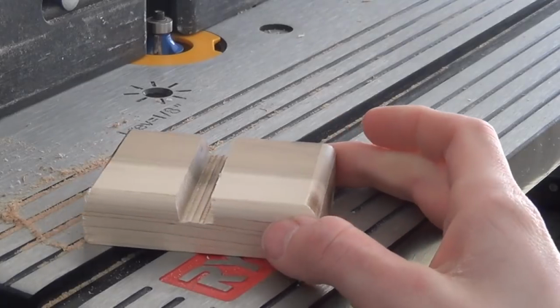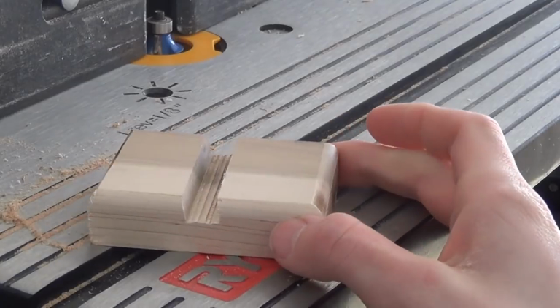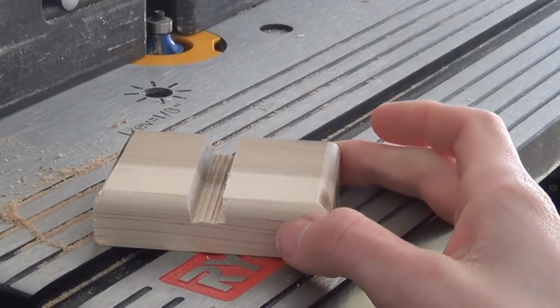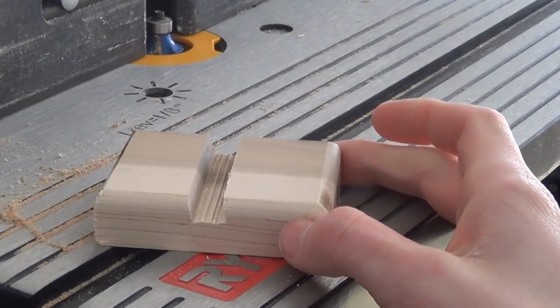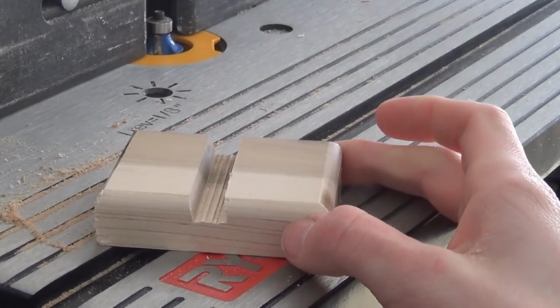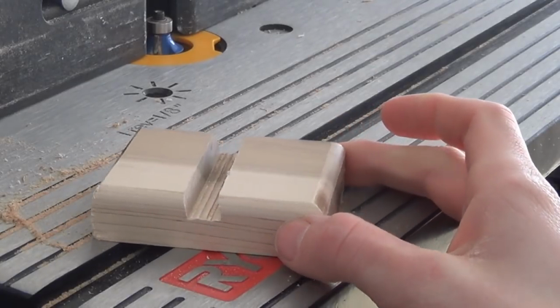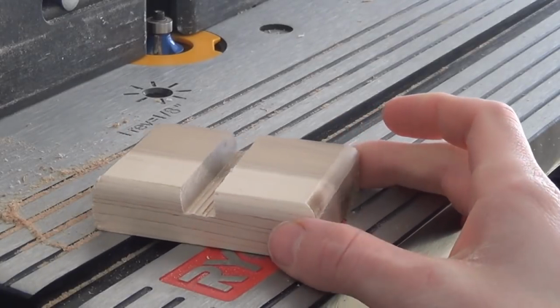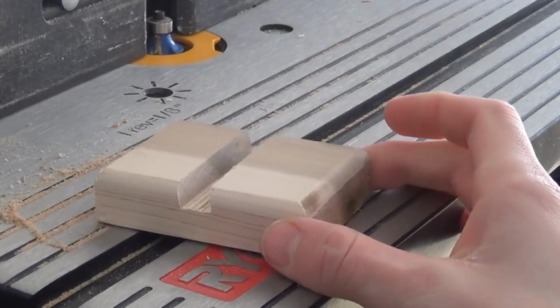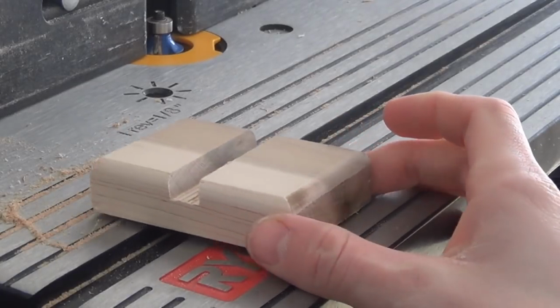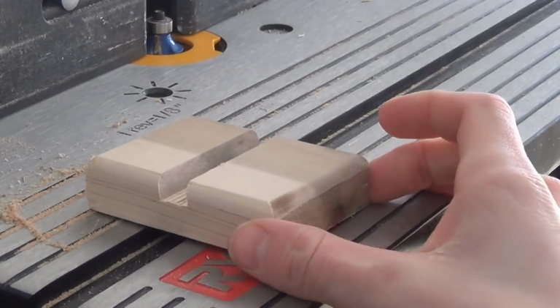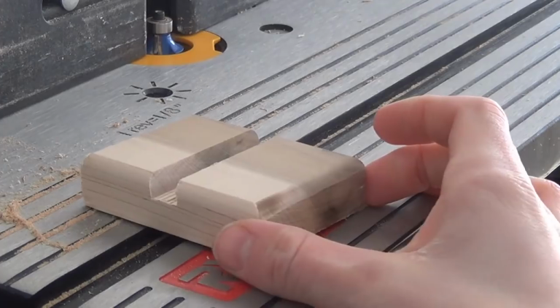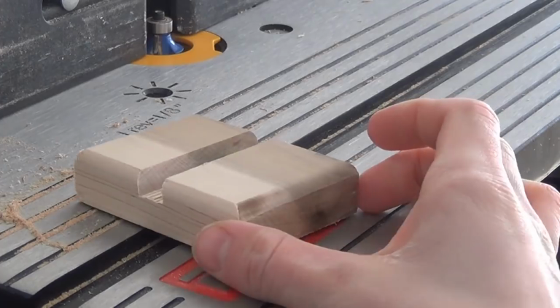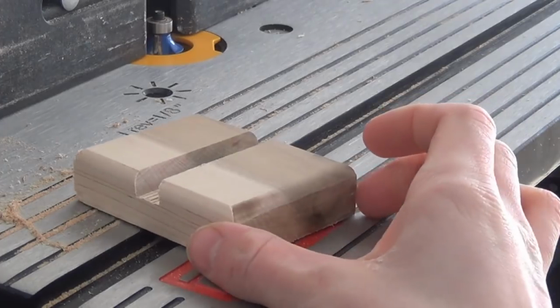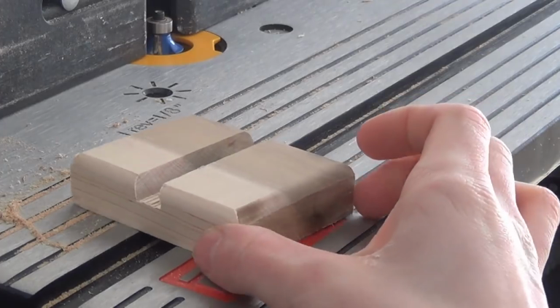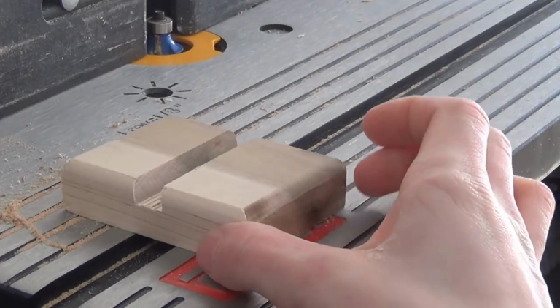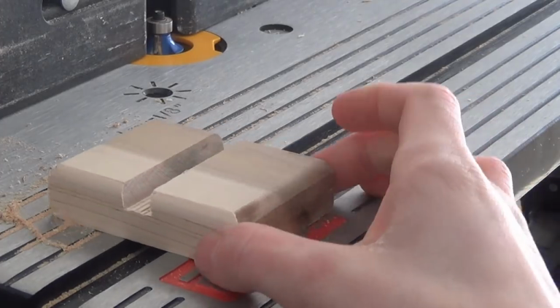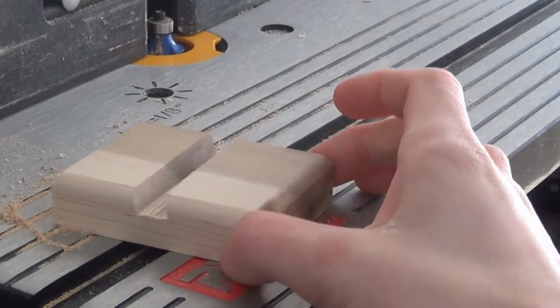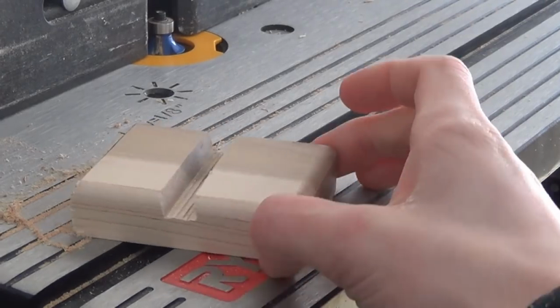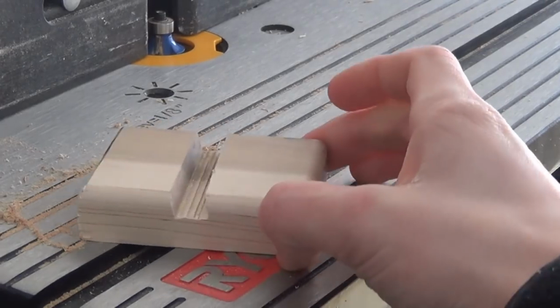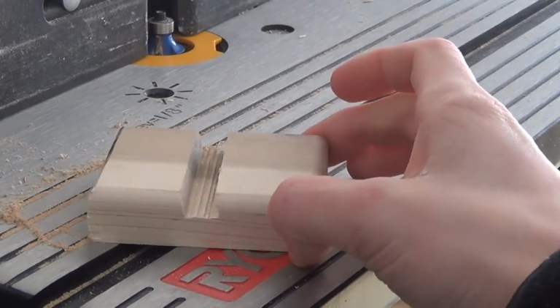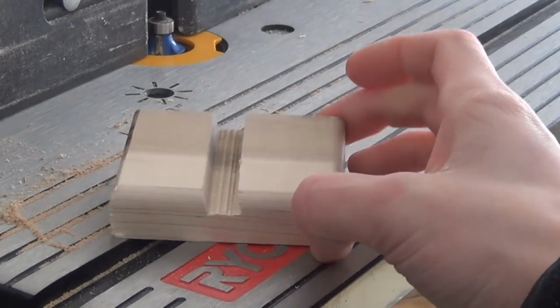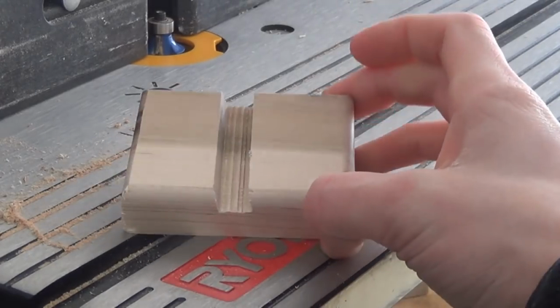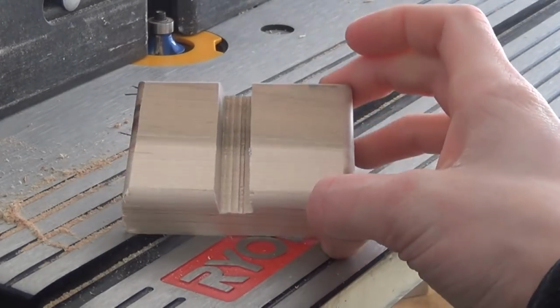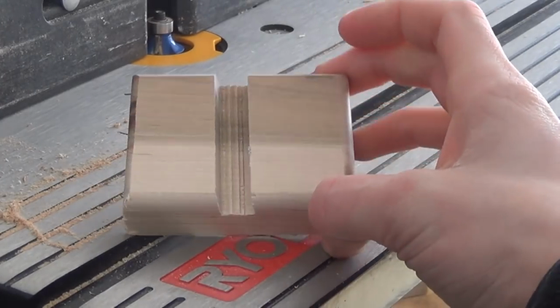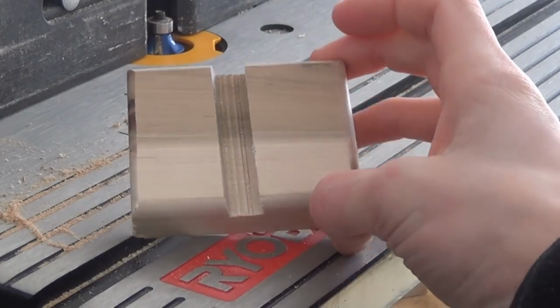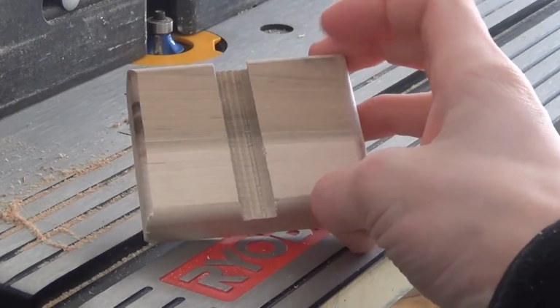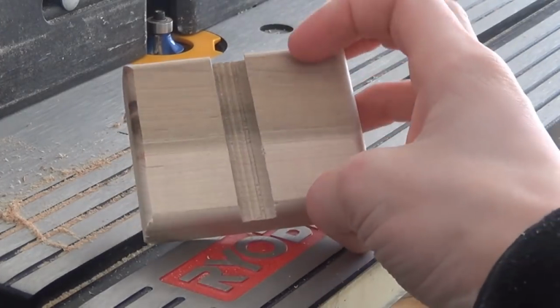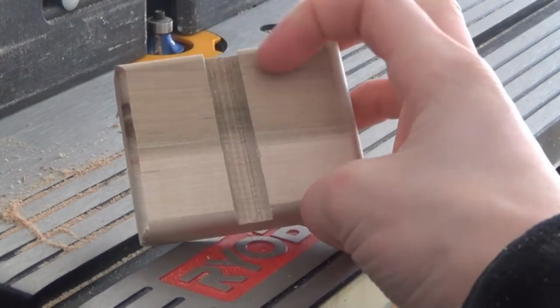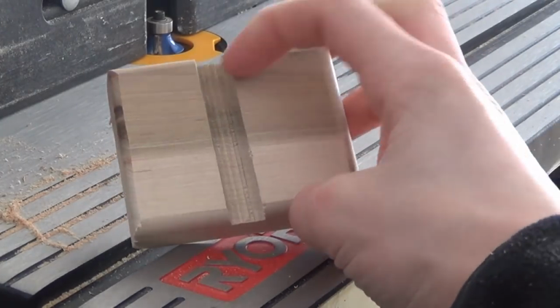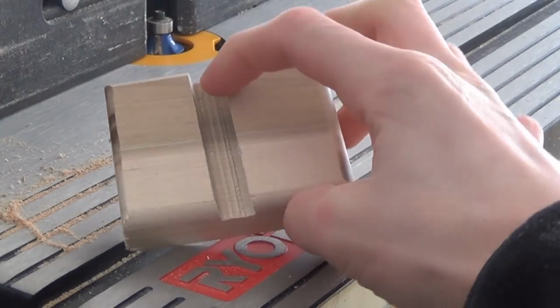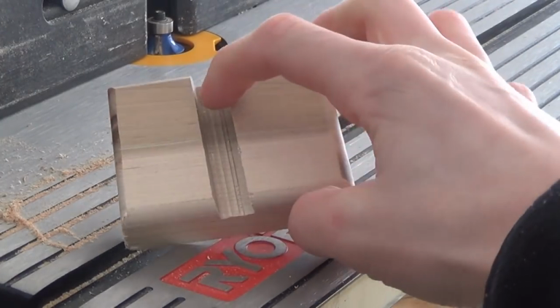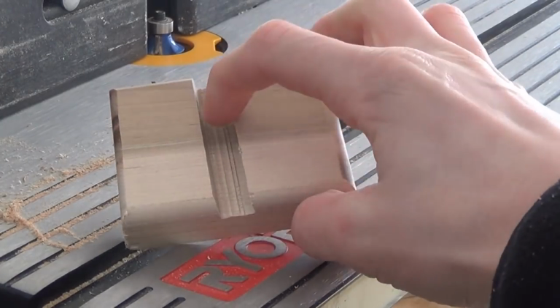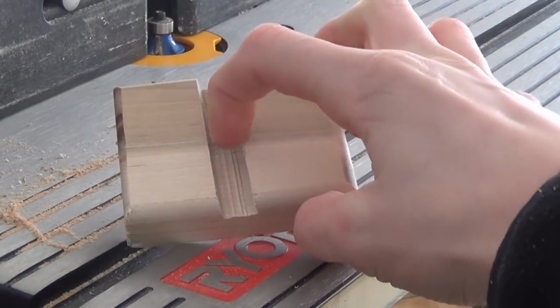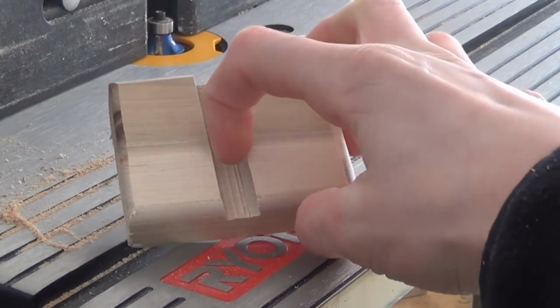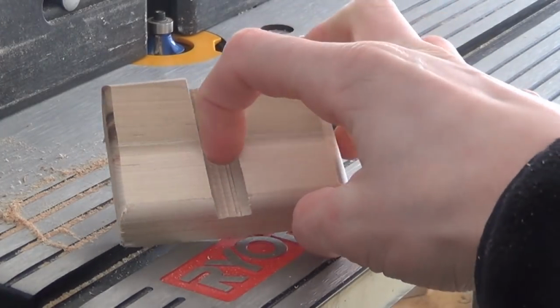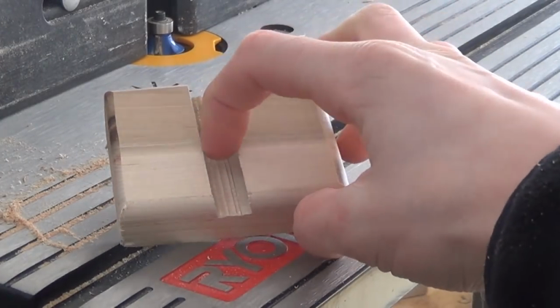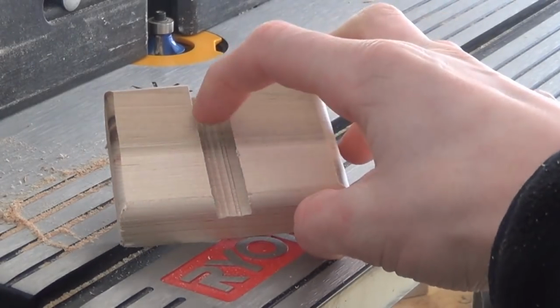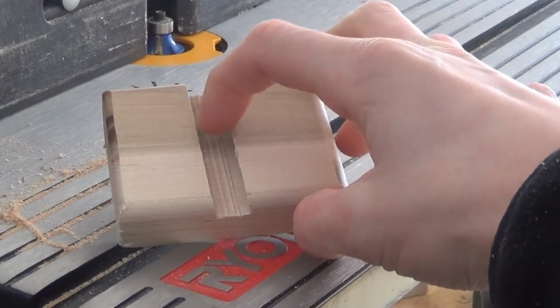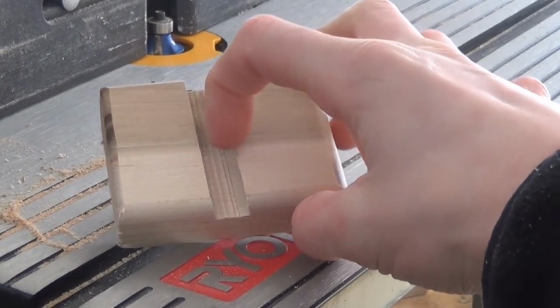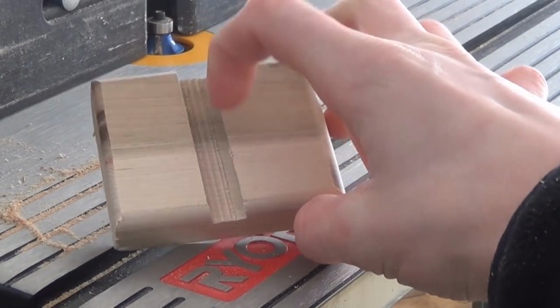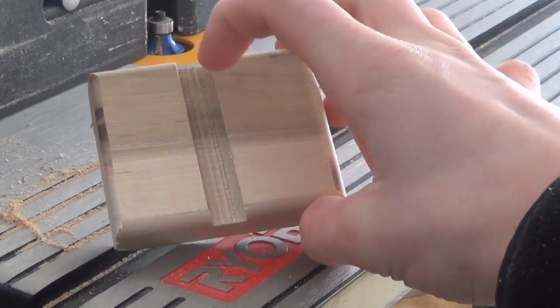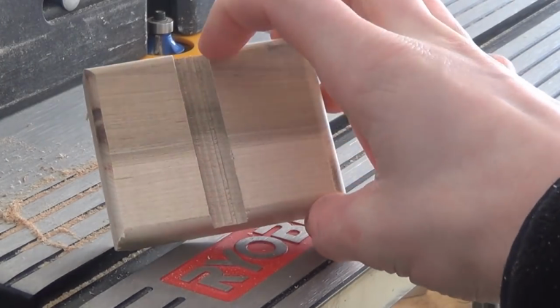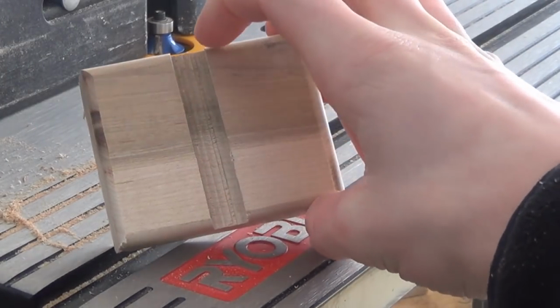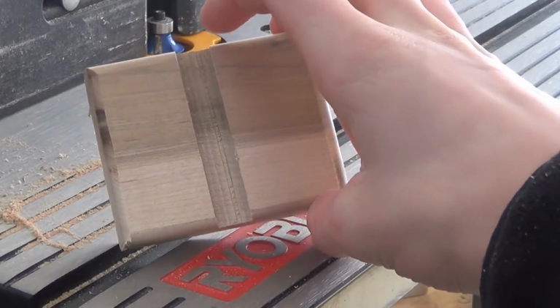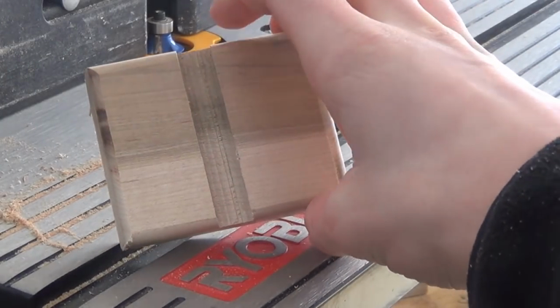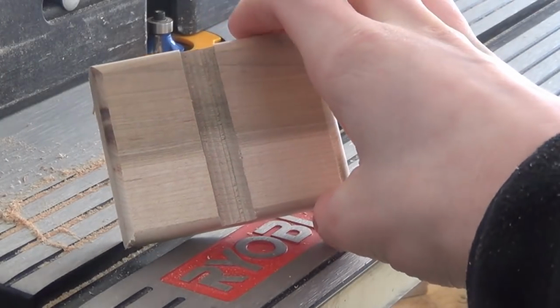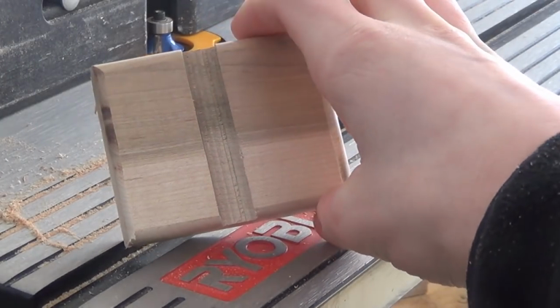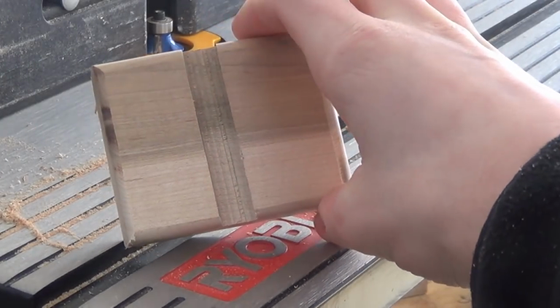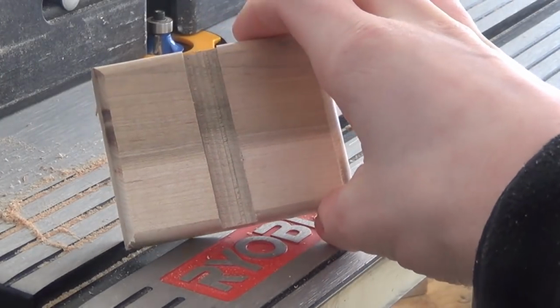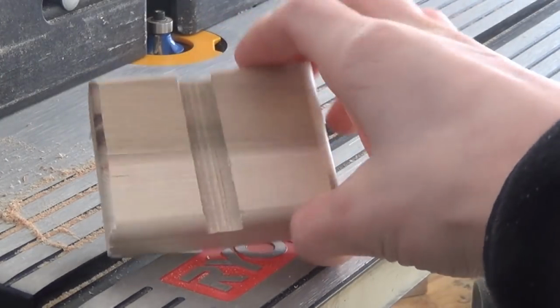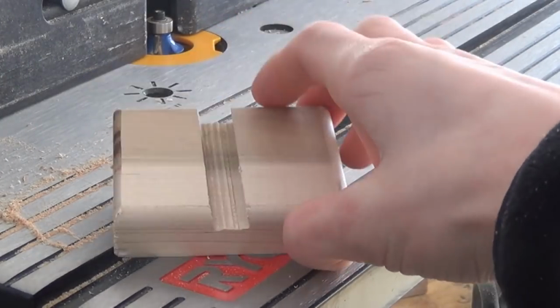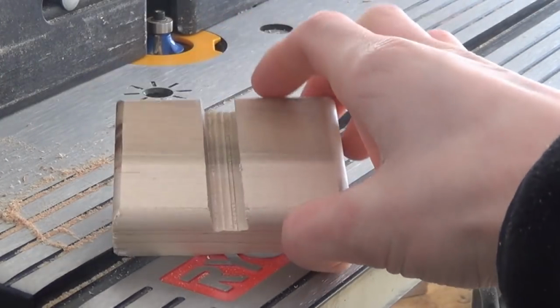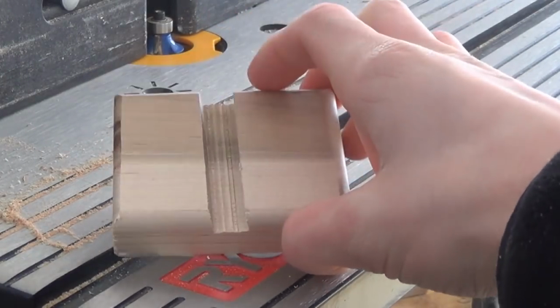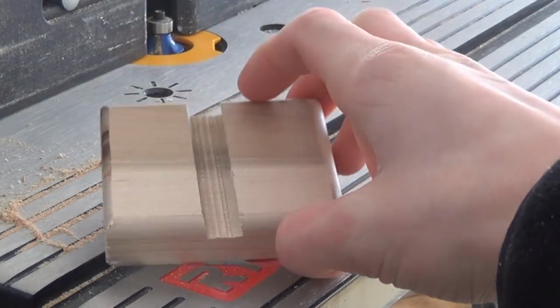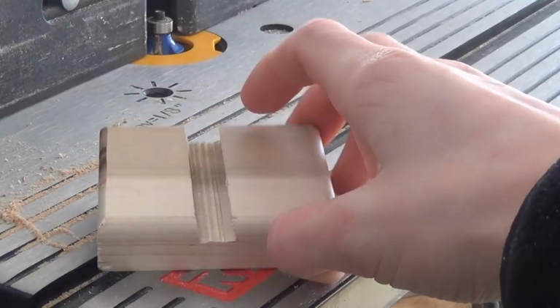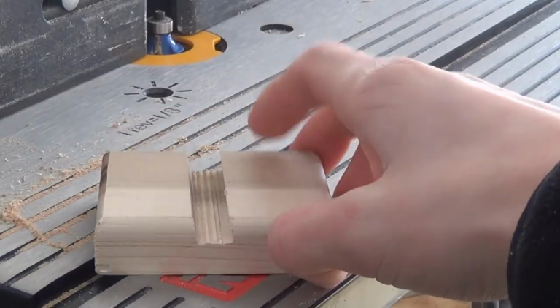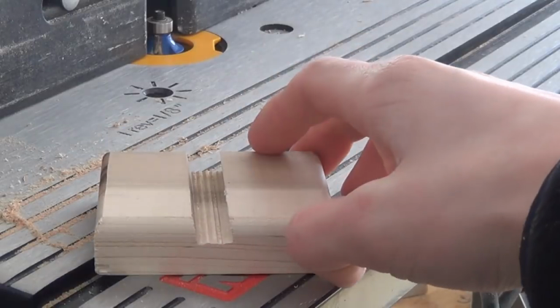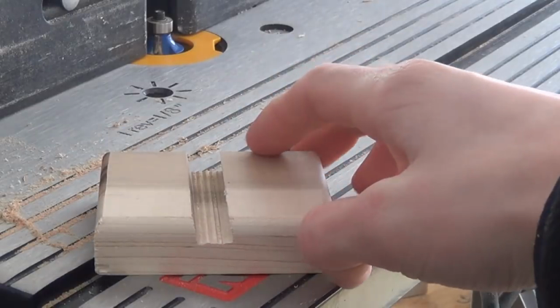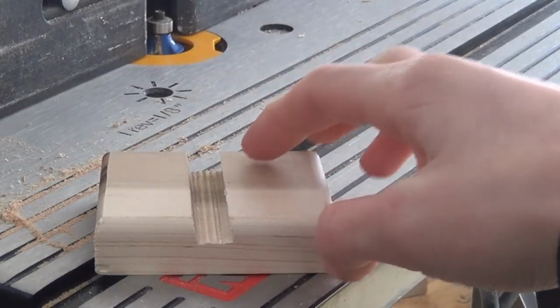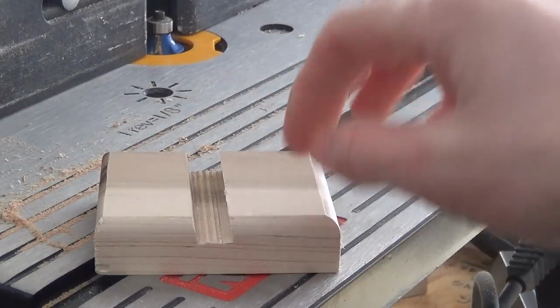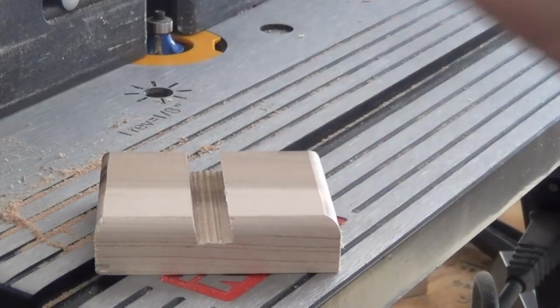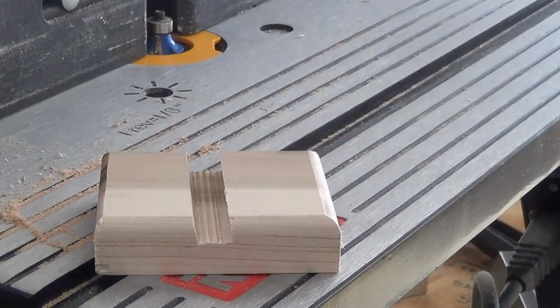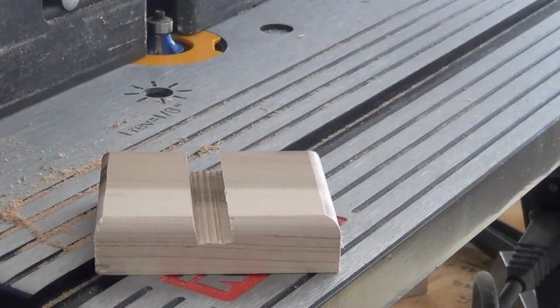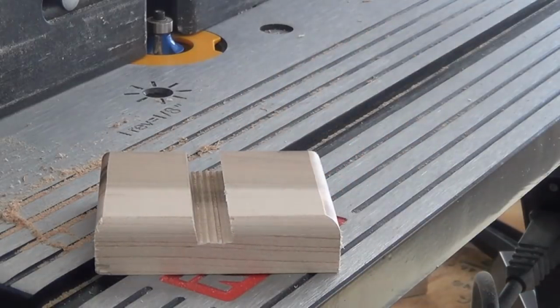And now I have this nice profile on the top, but as you can see in here I still have some grooves, so I'm just going to sand that out.